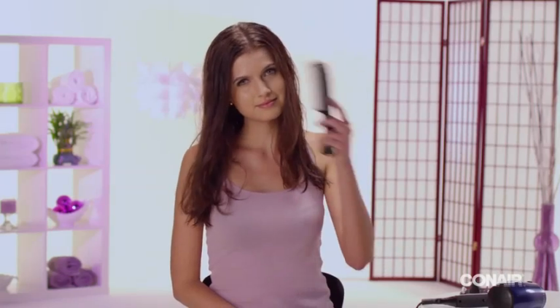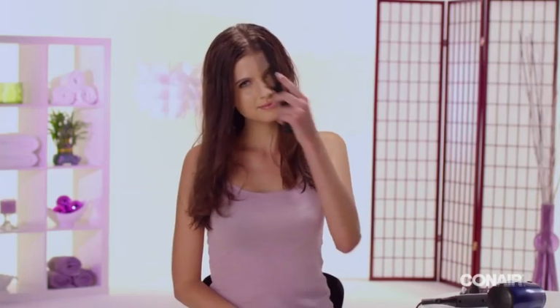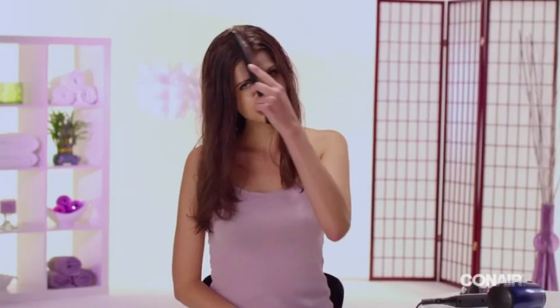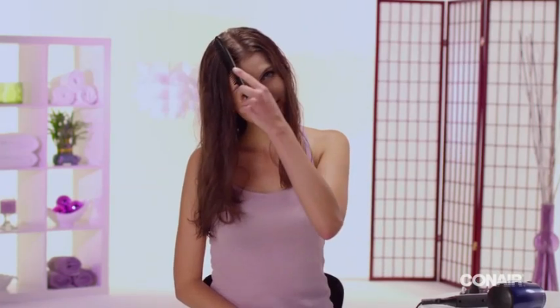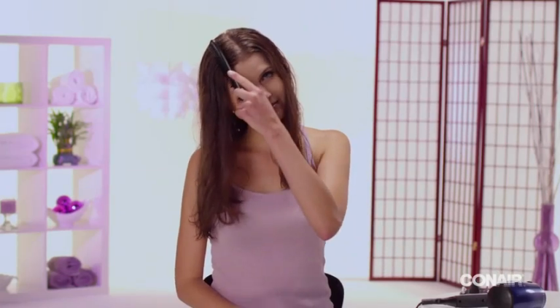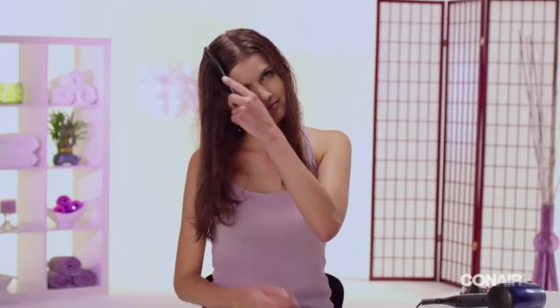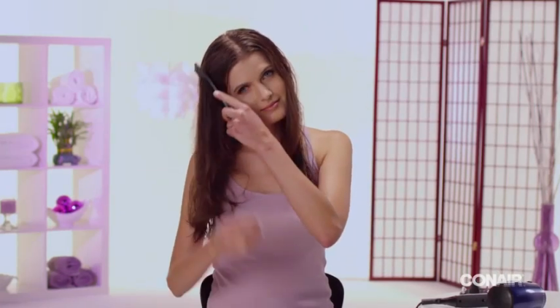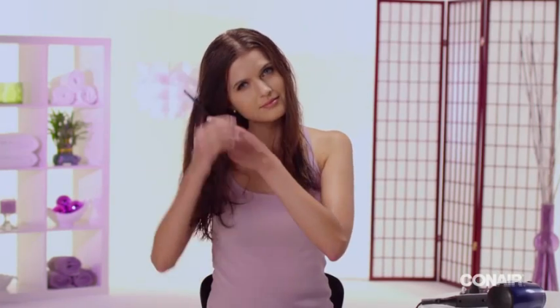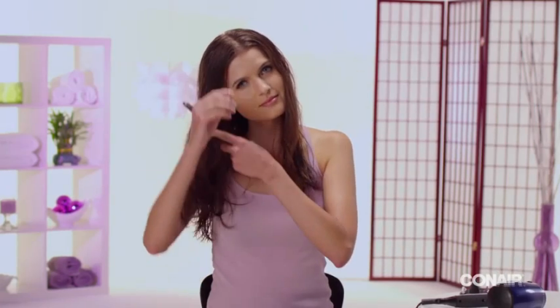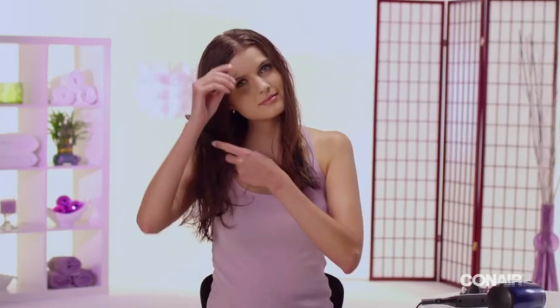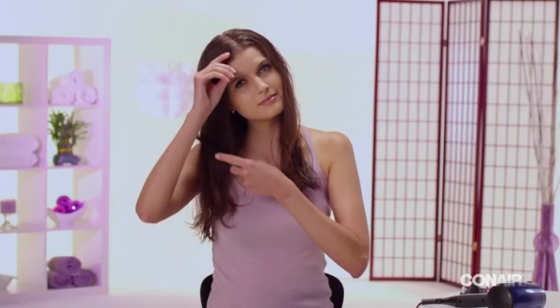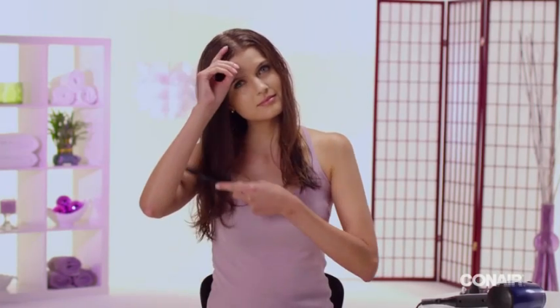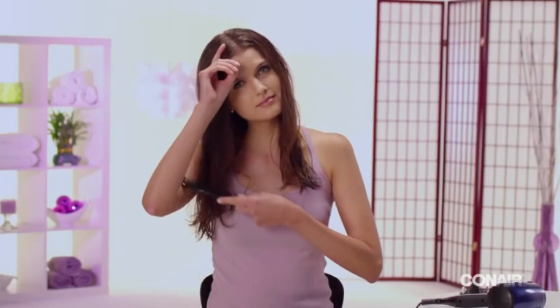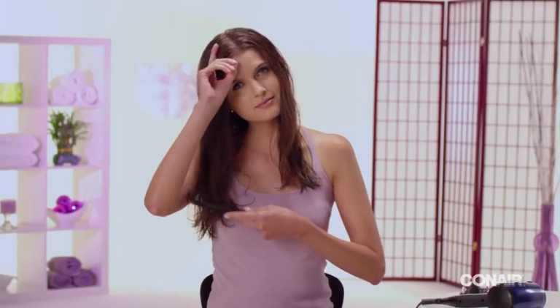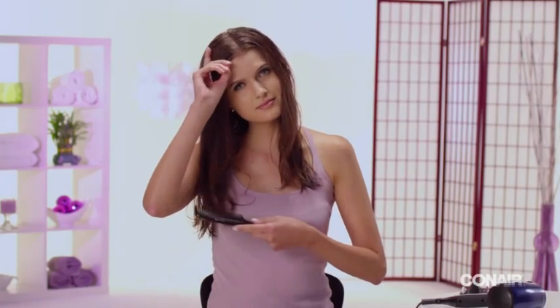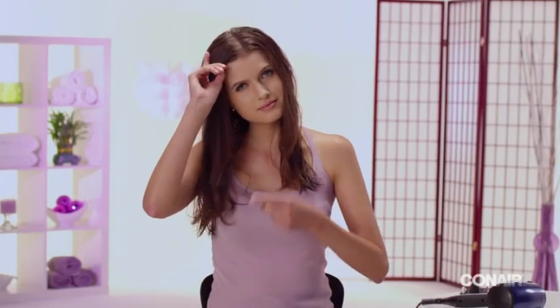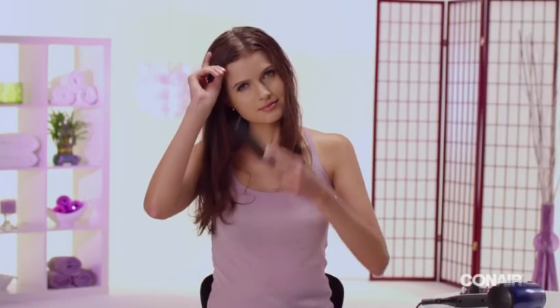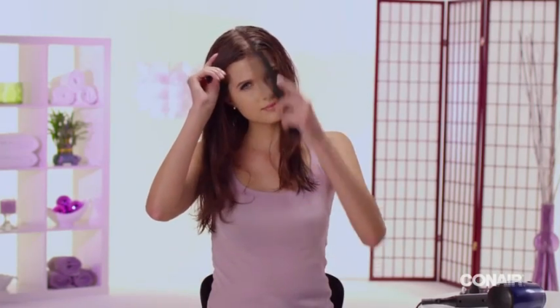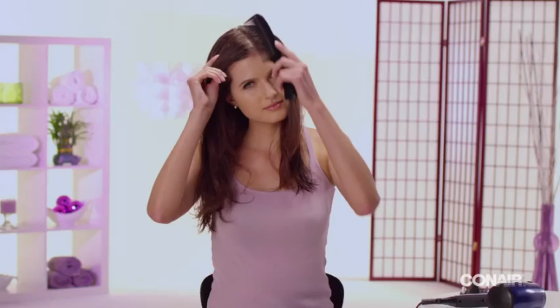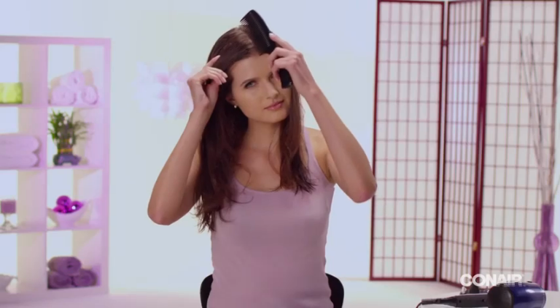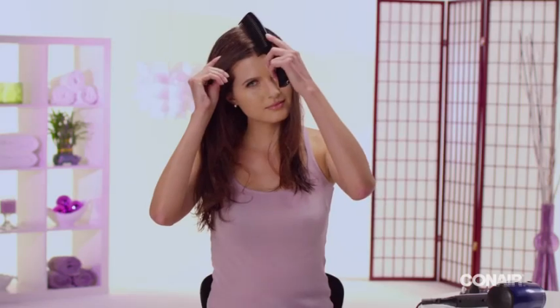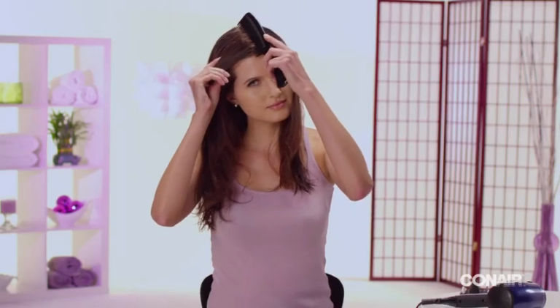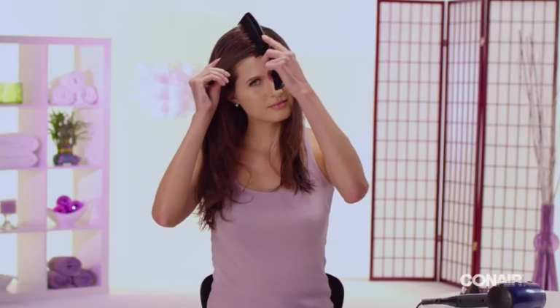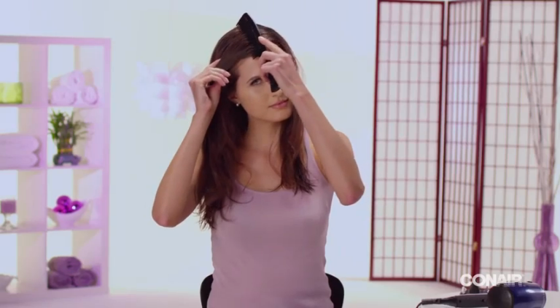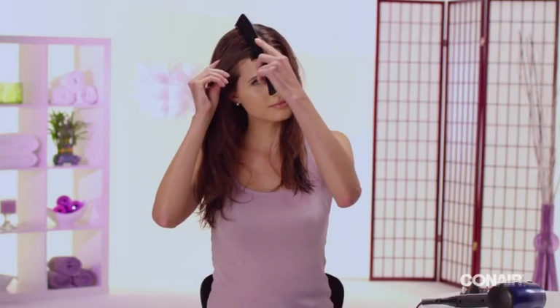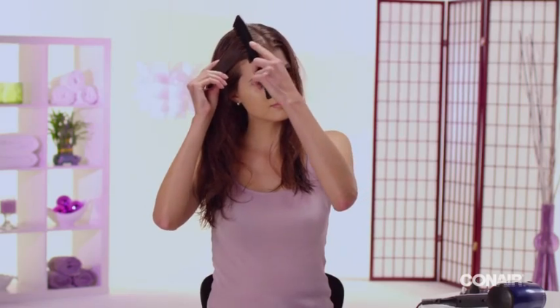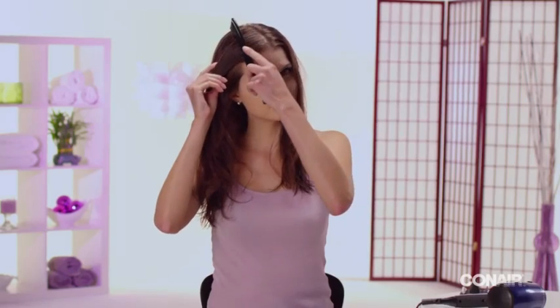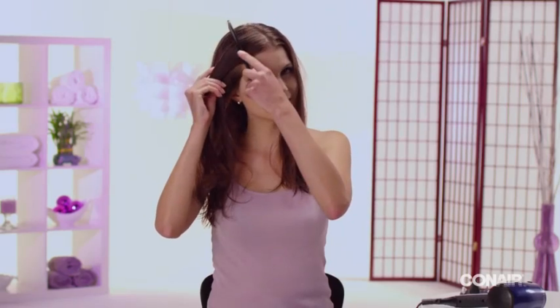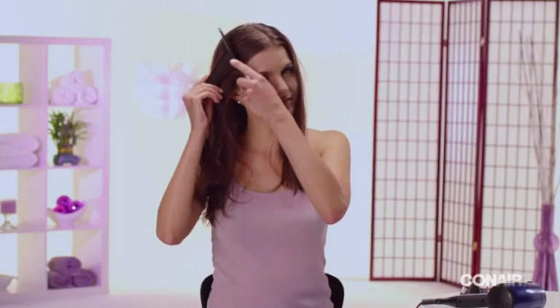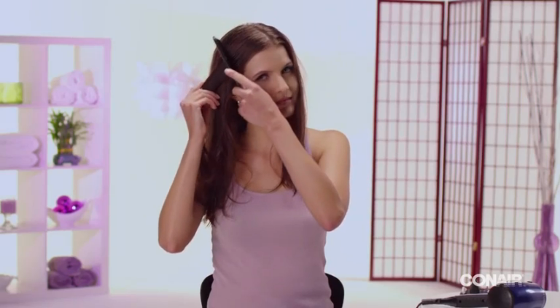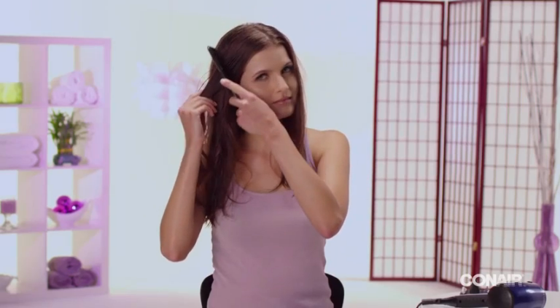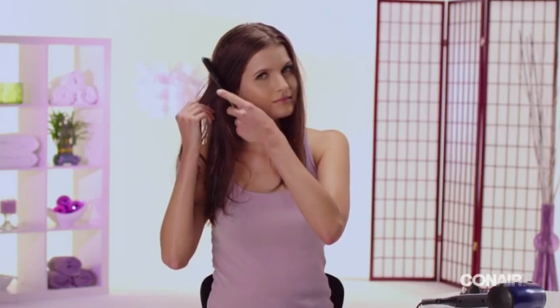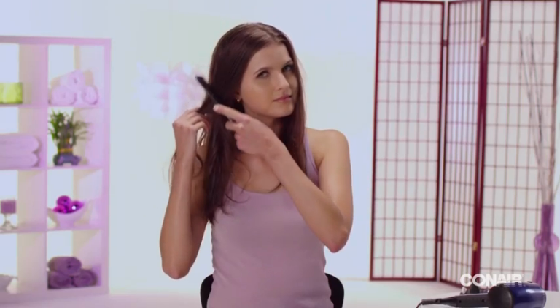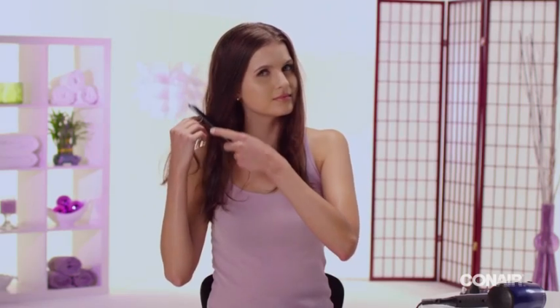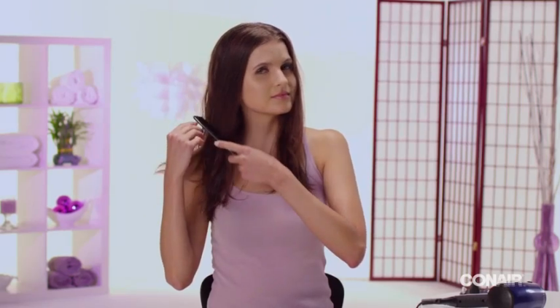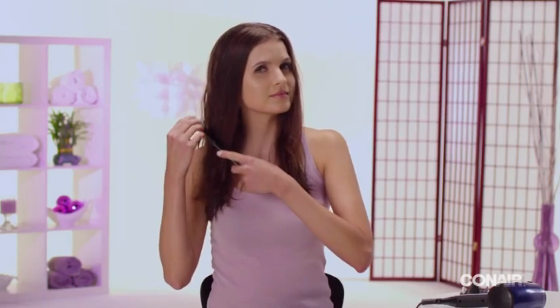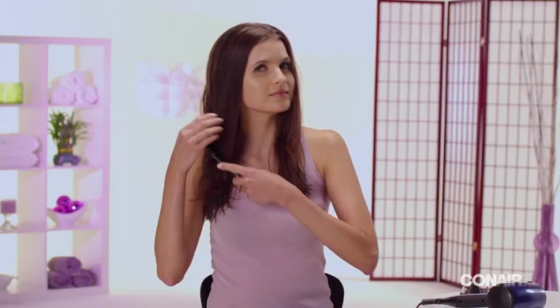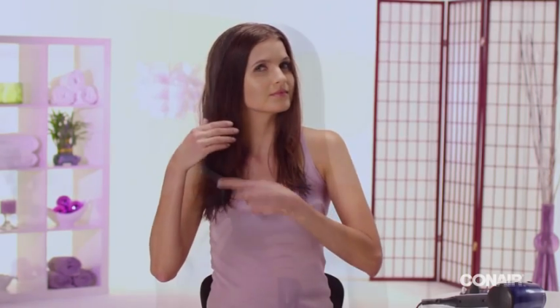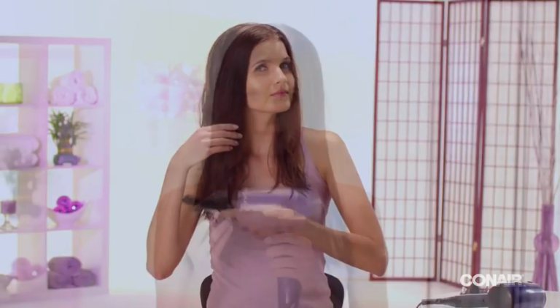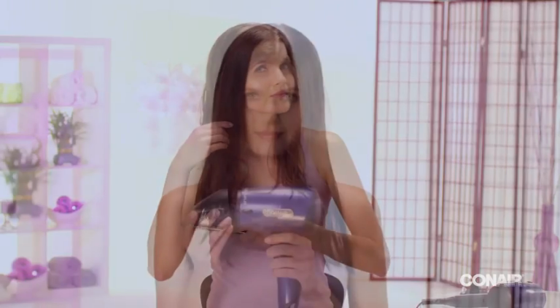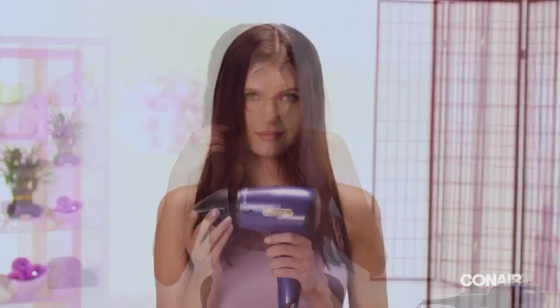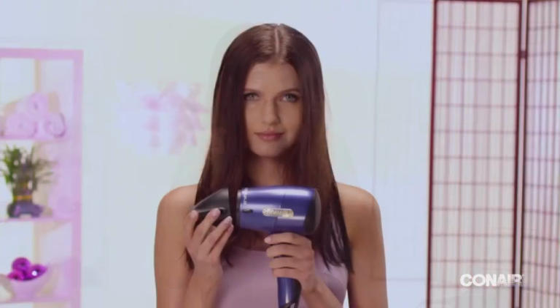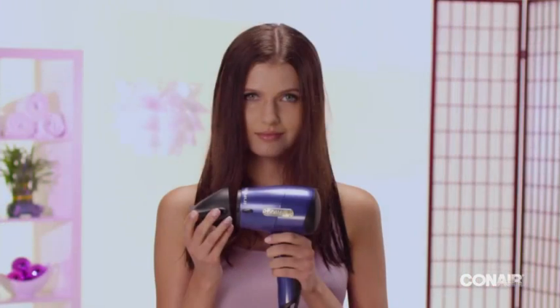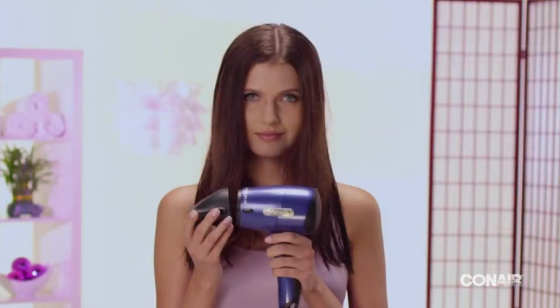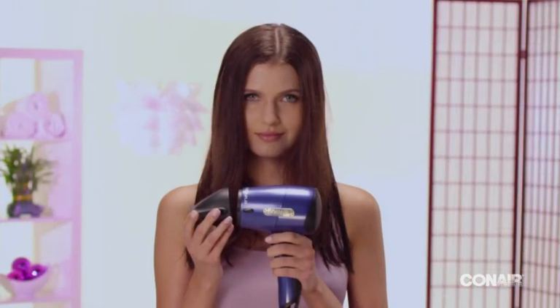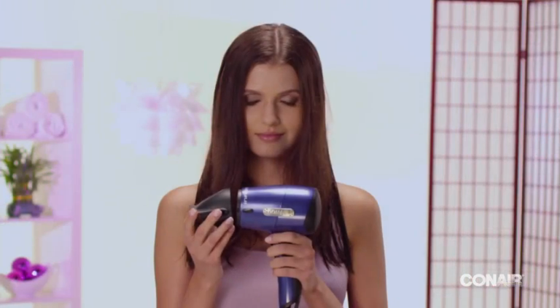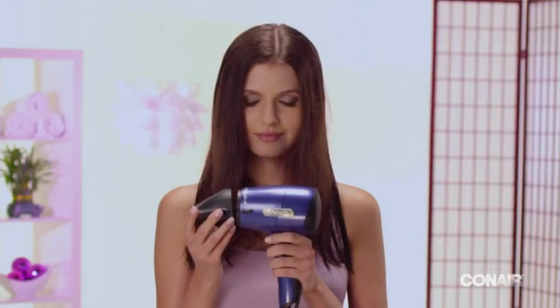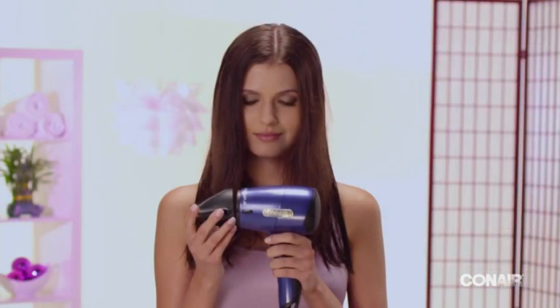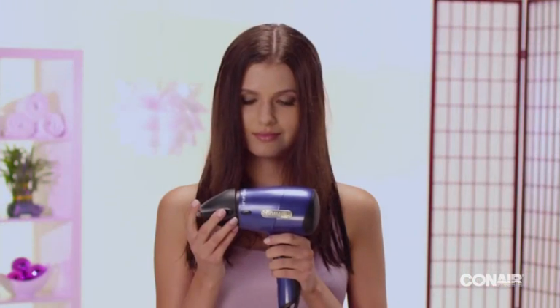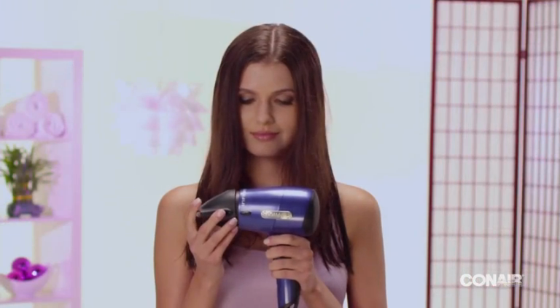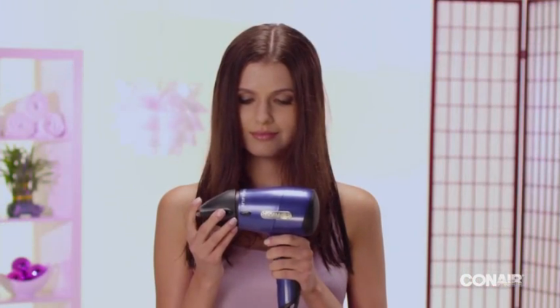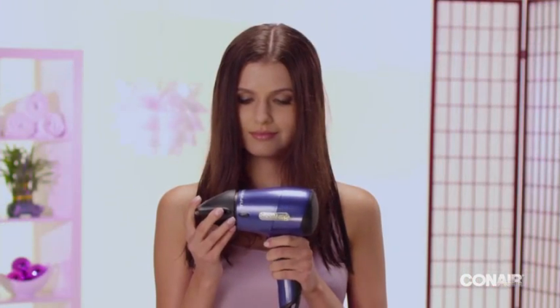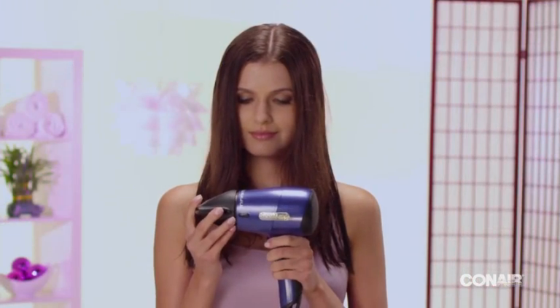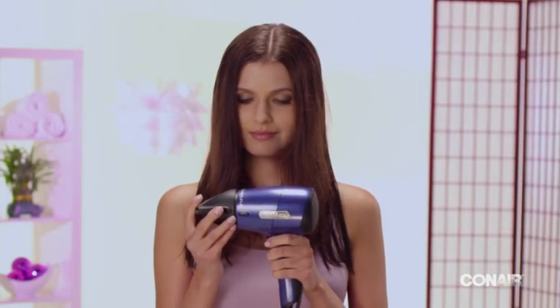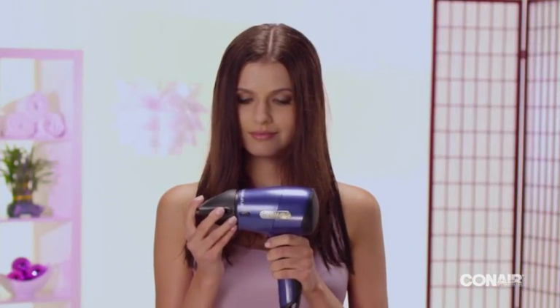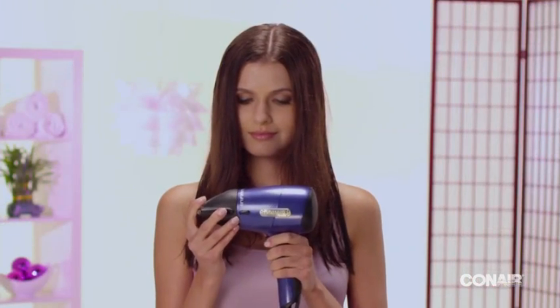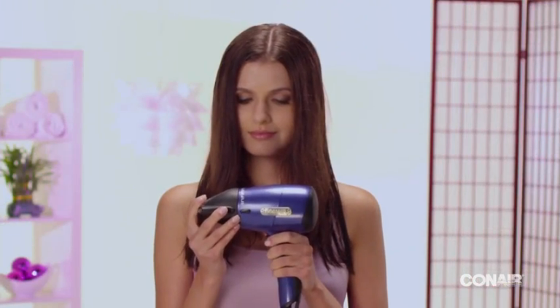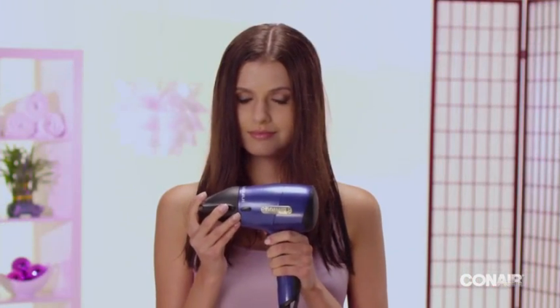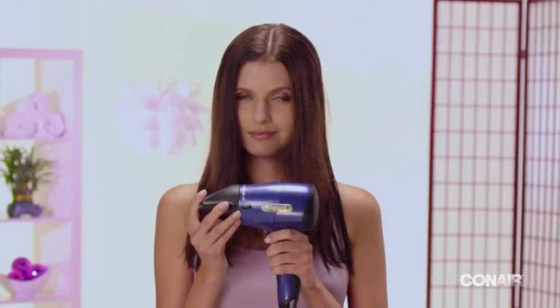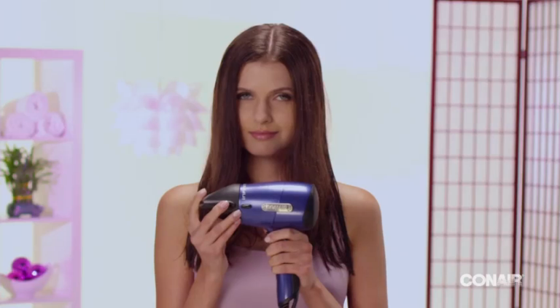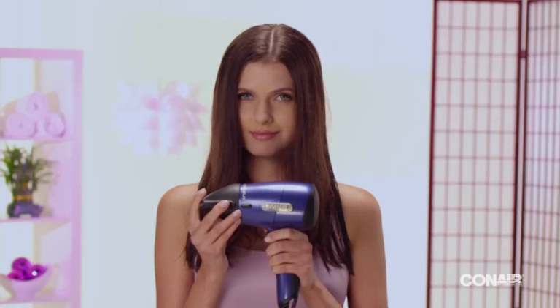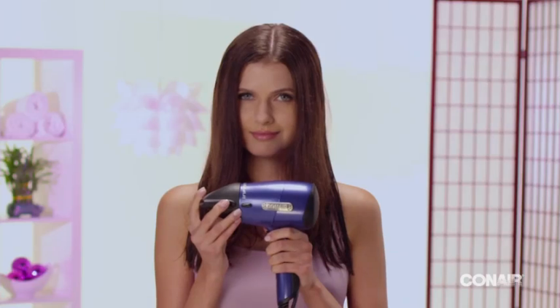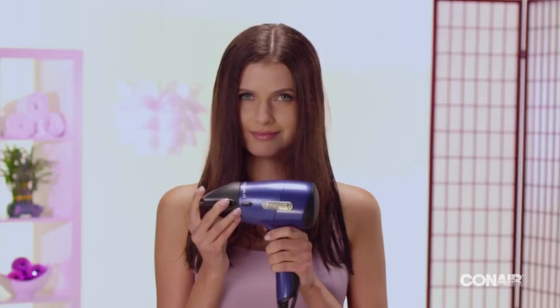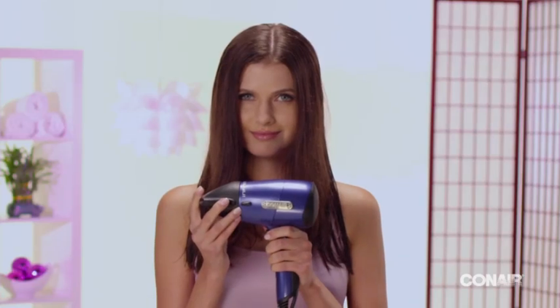Start with clean, towel-dried hair. Gently comb, then attach the Professional Concentrator to pre-dry hair.